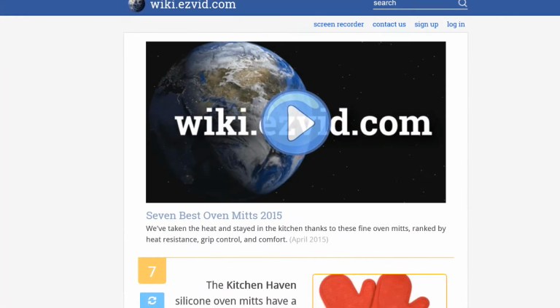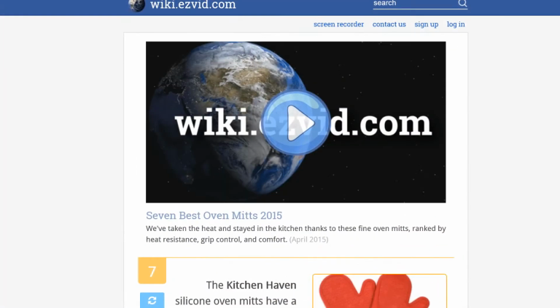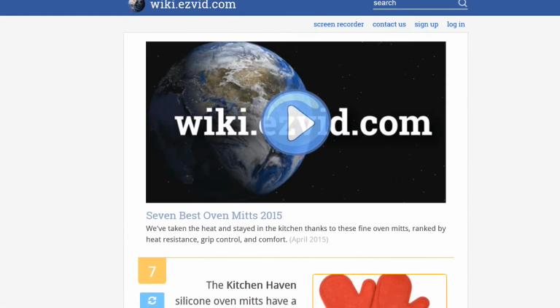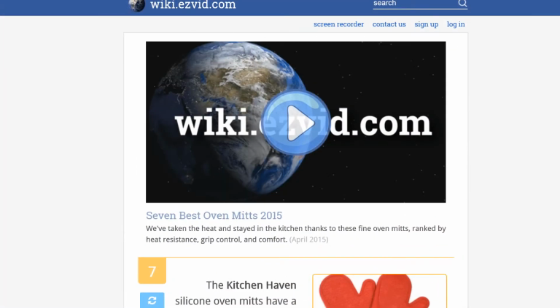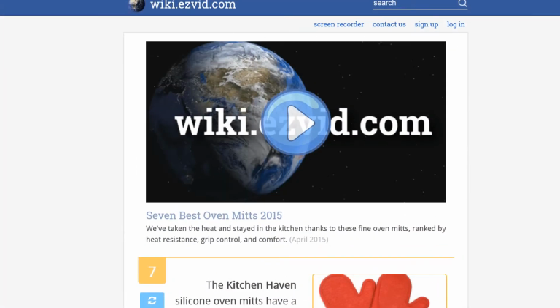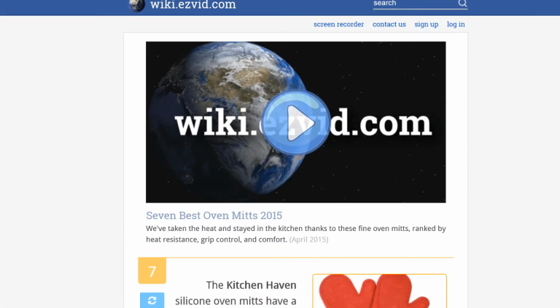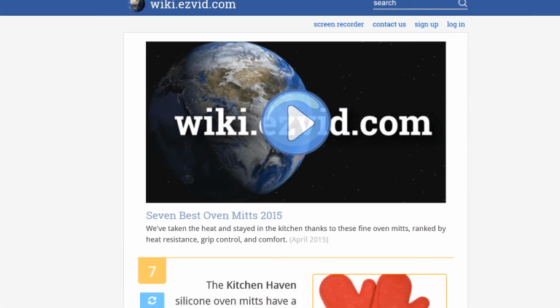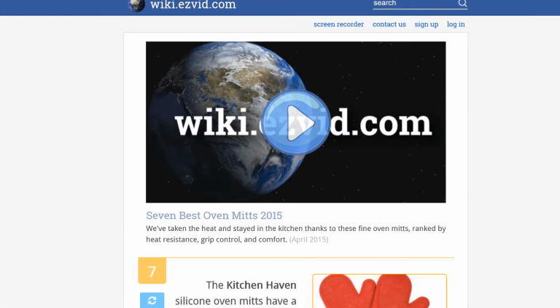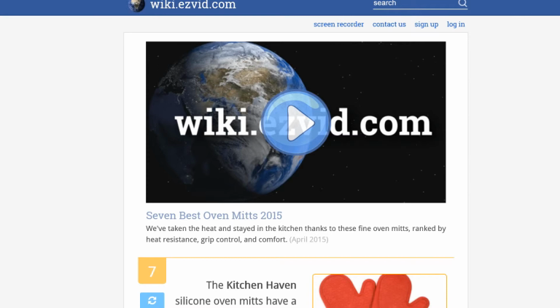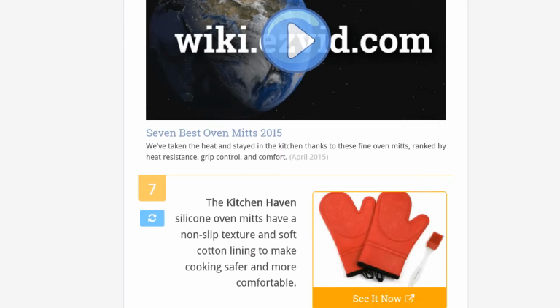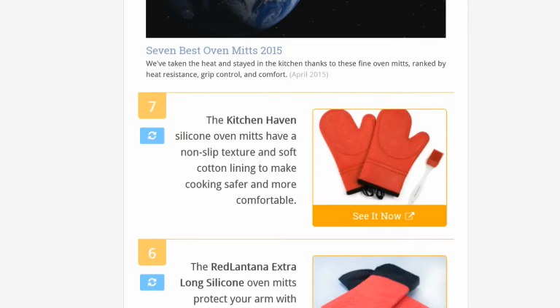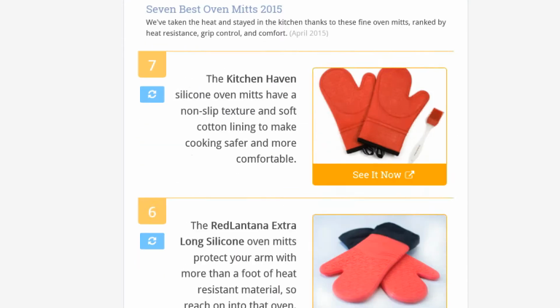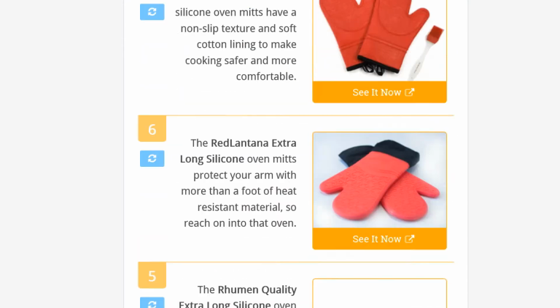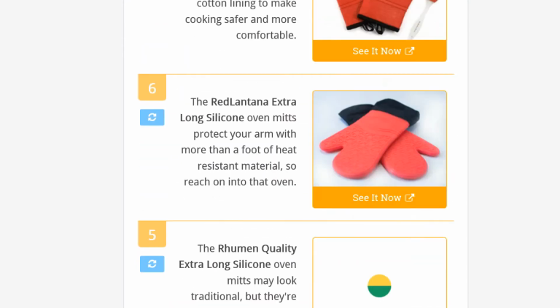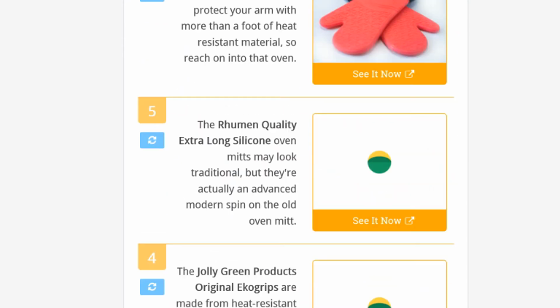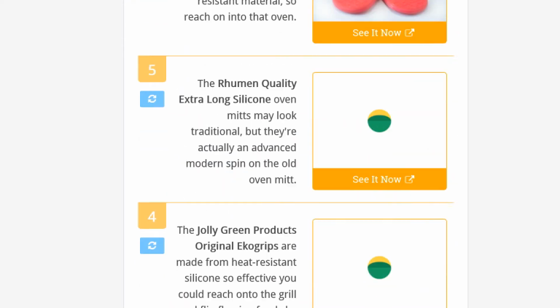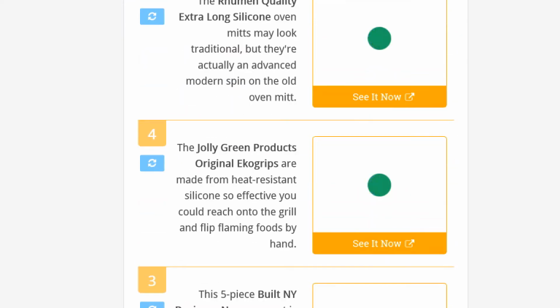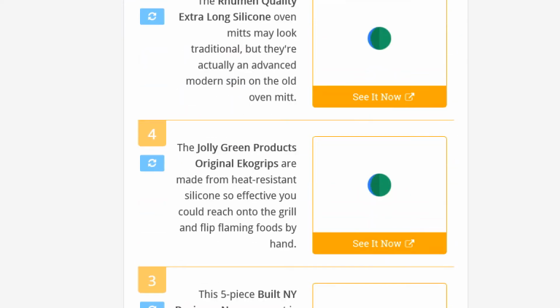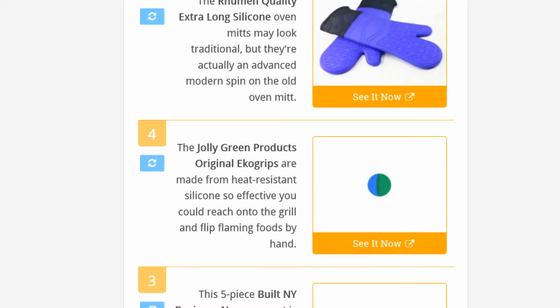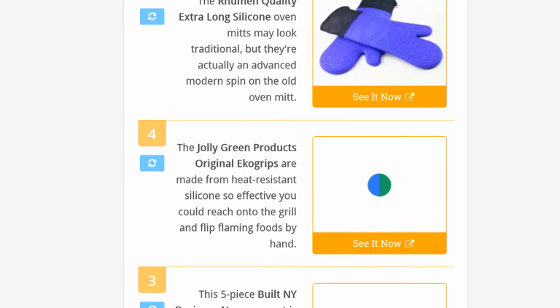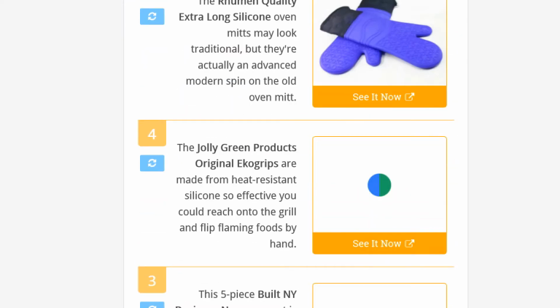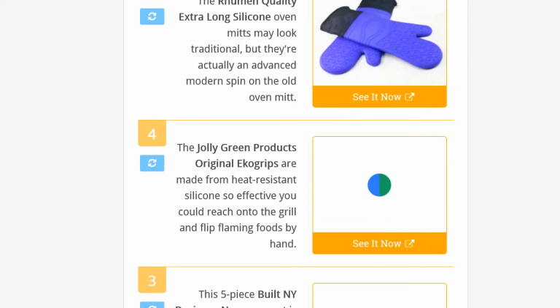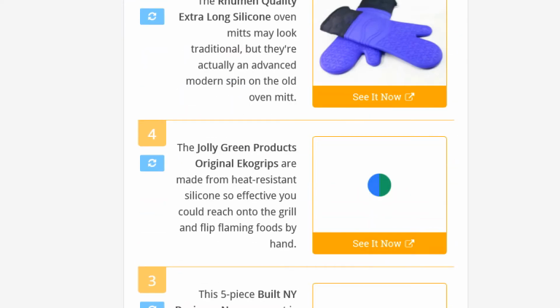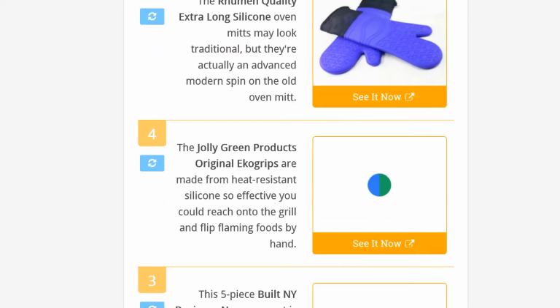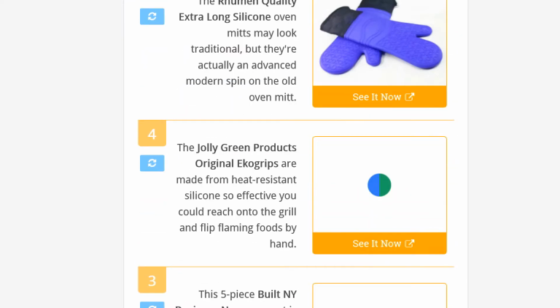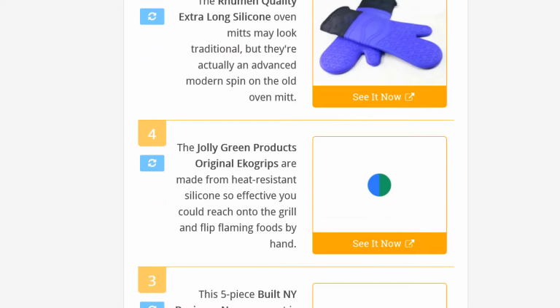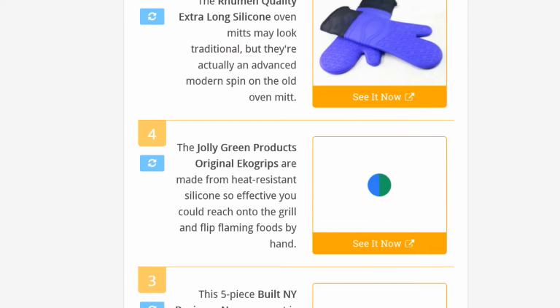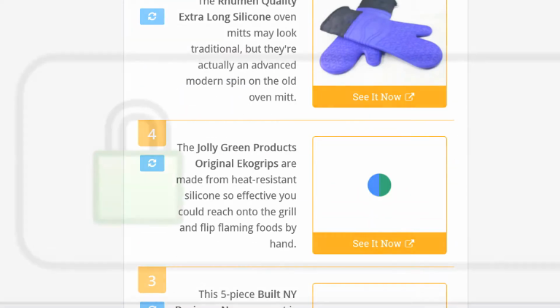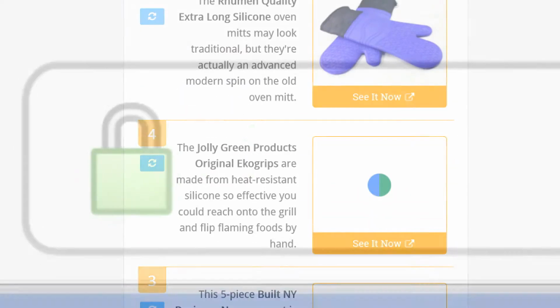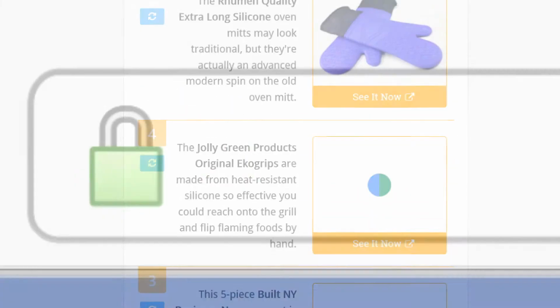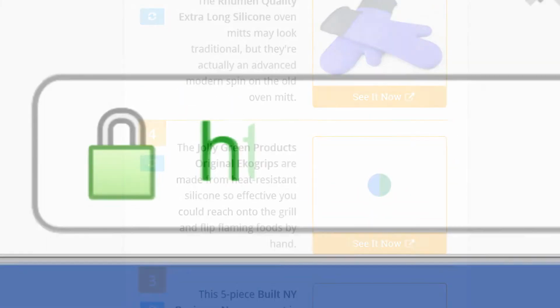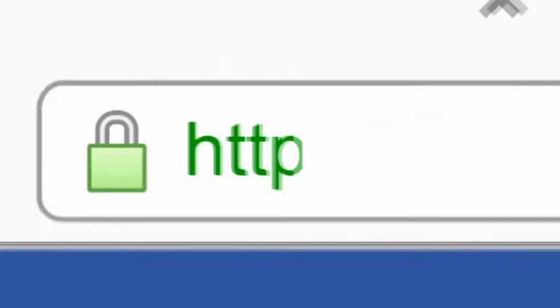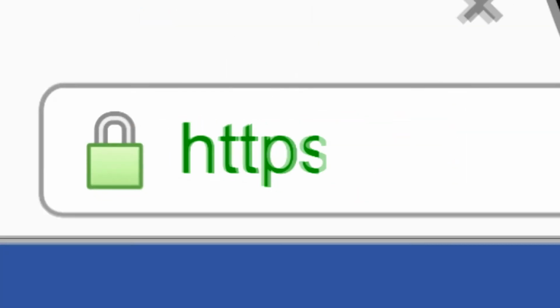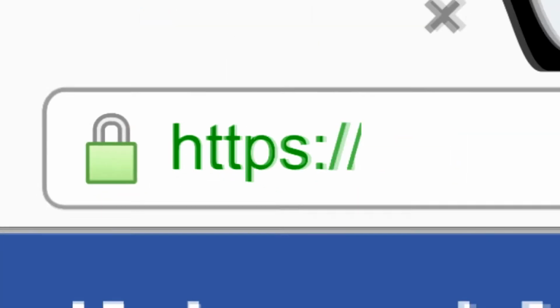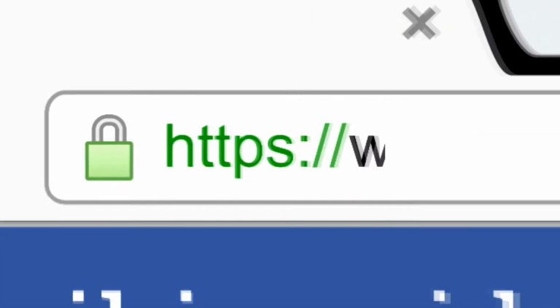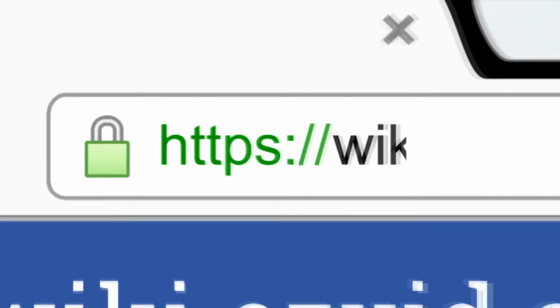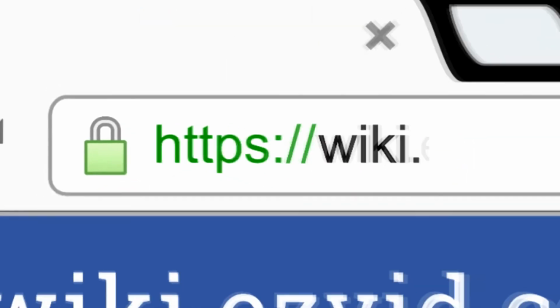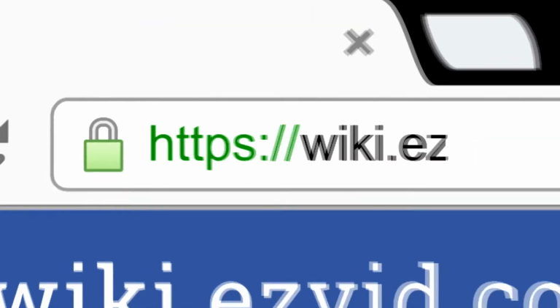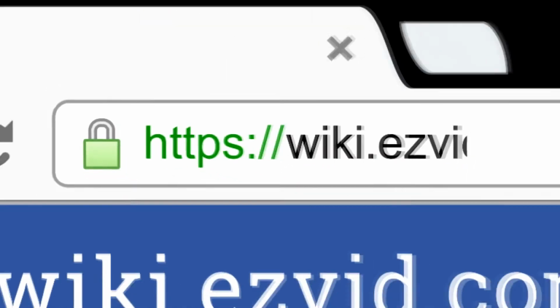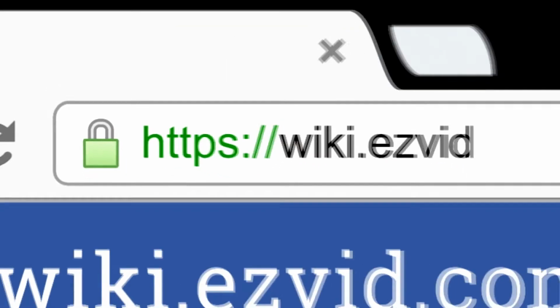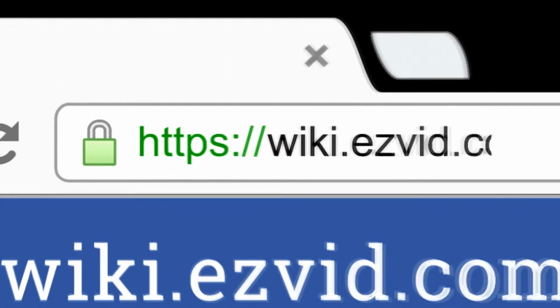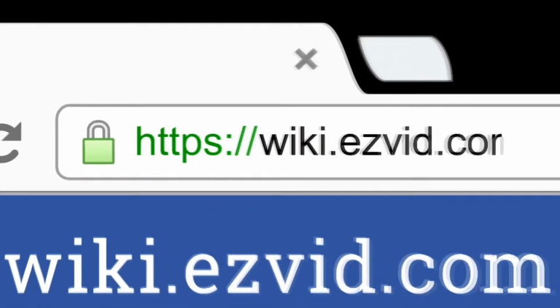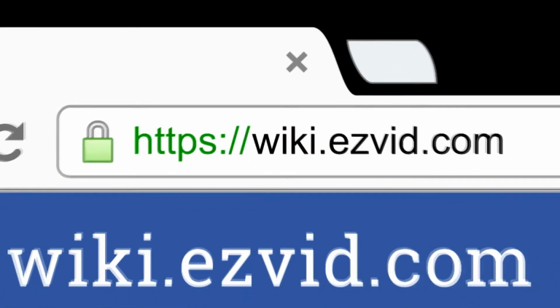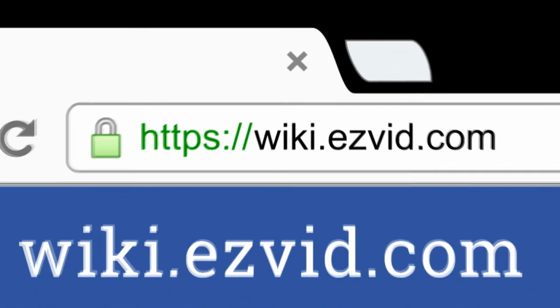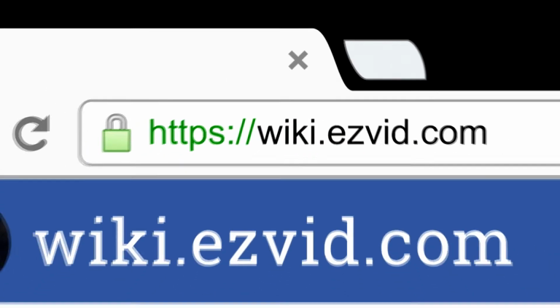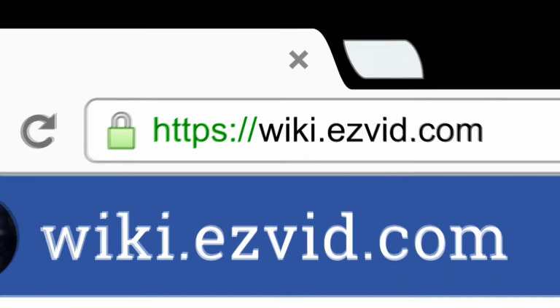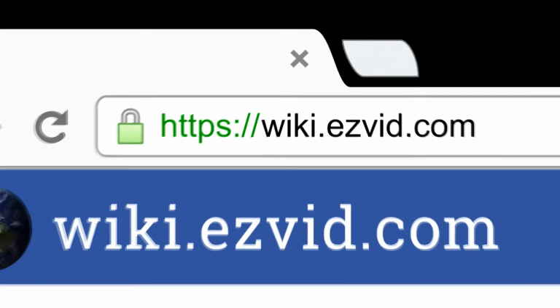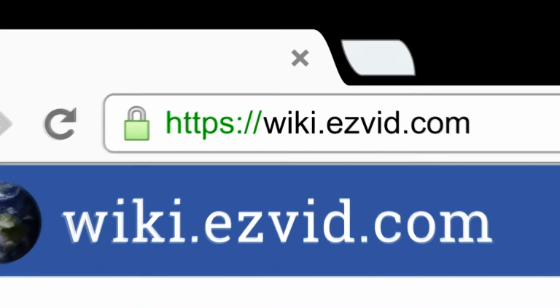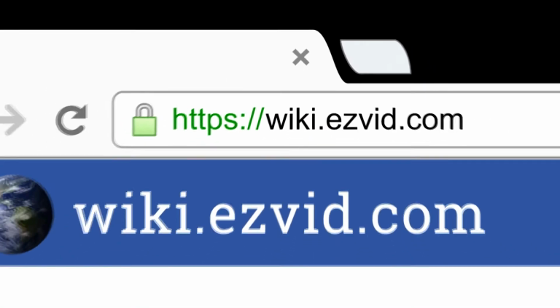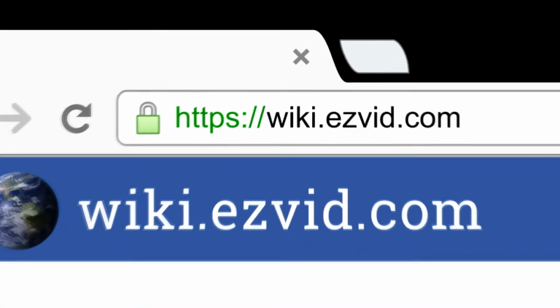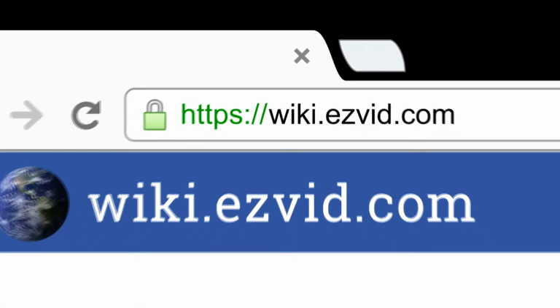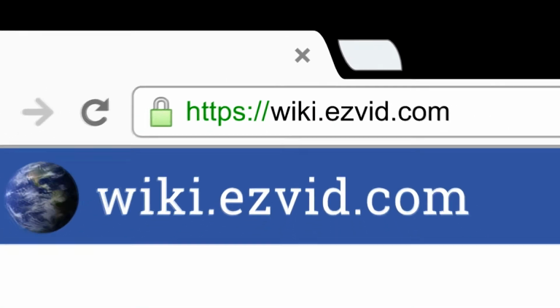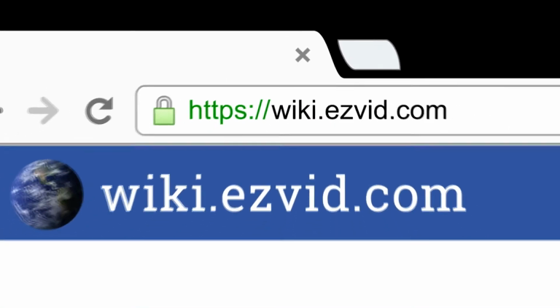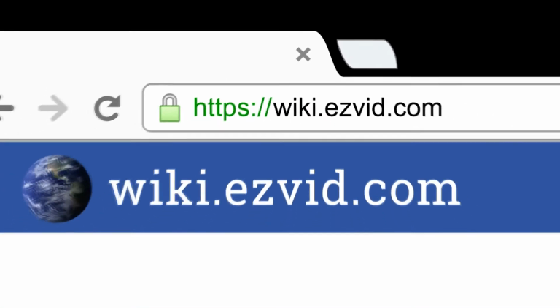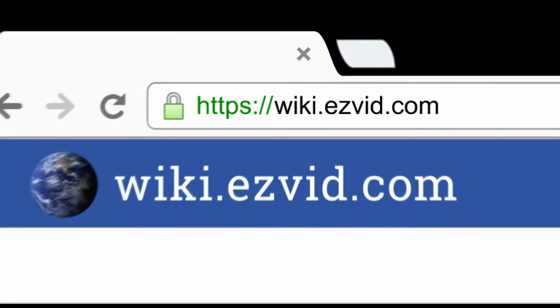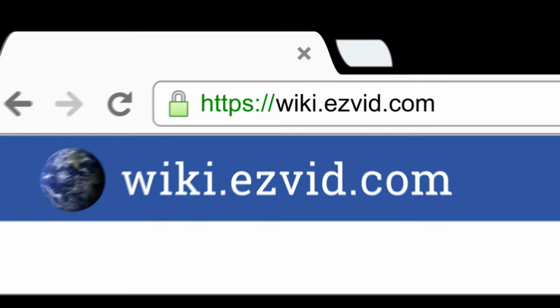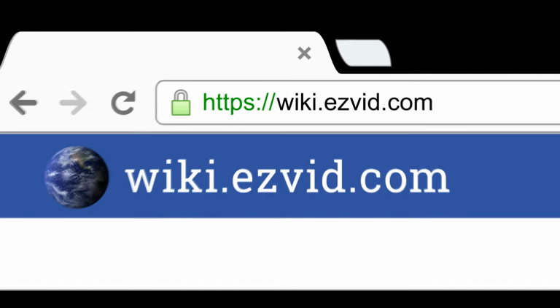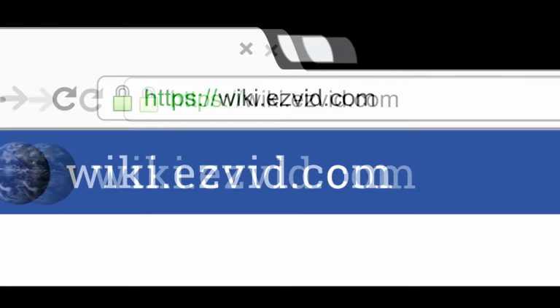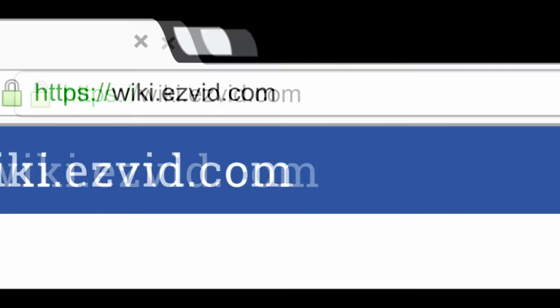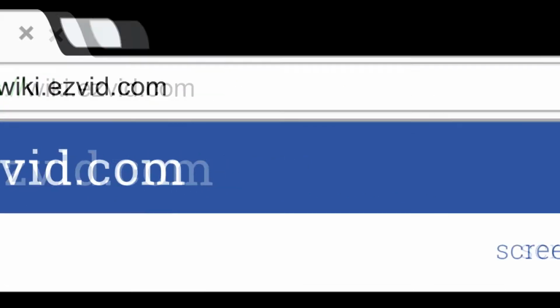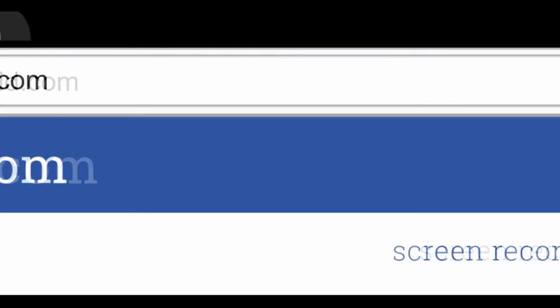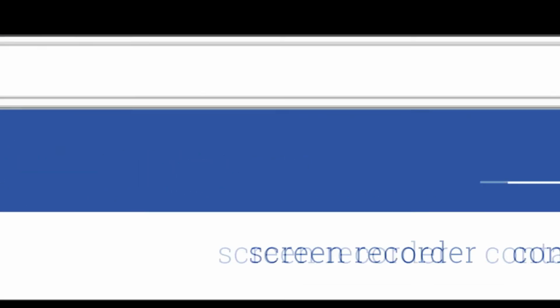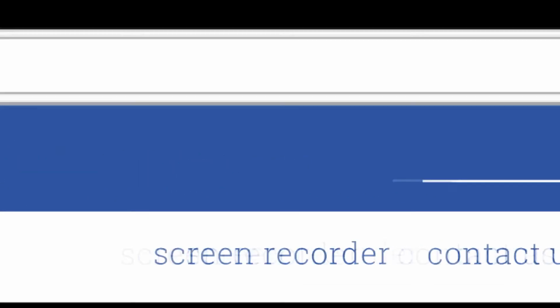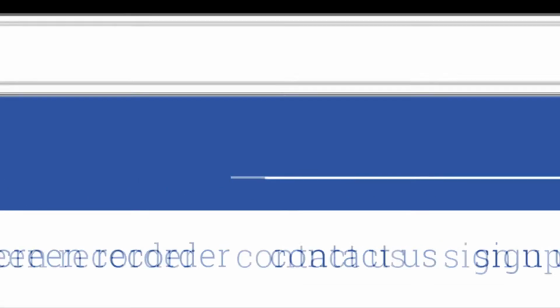To see all this stuff, go to wiki.easyvid.com and search for Oven Mitts, or click beneath this video.